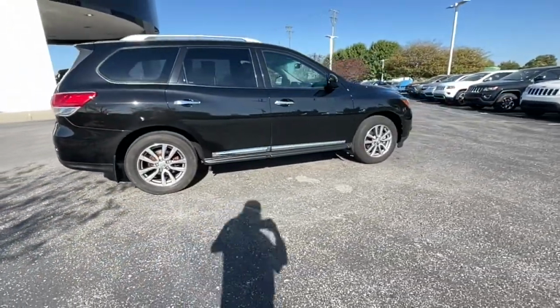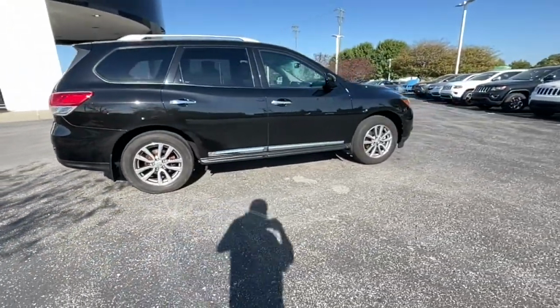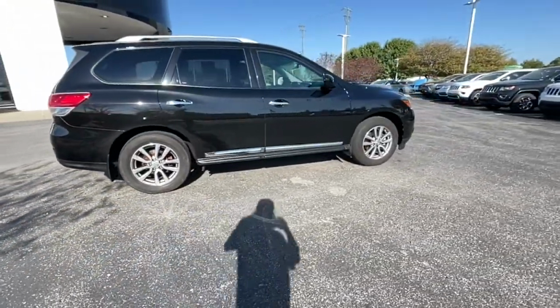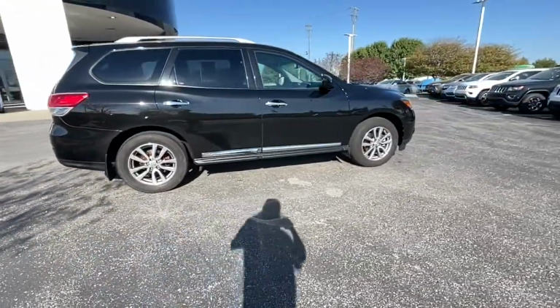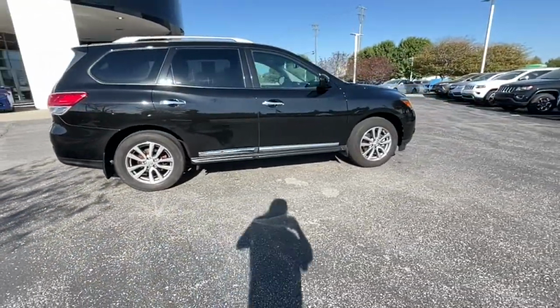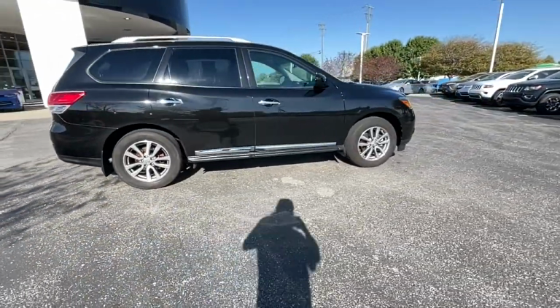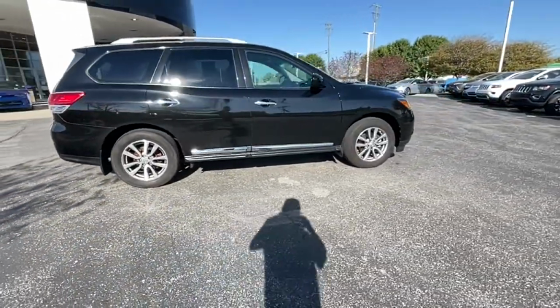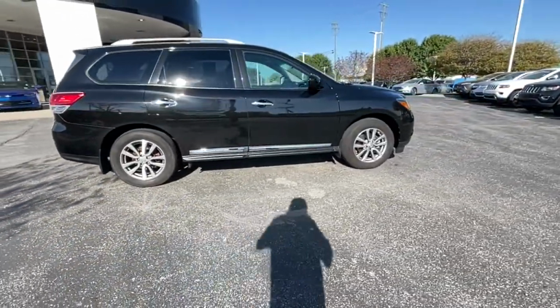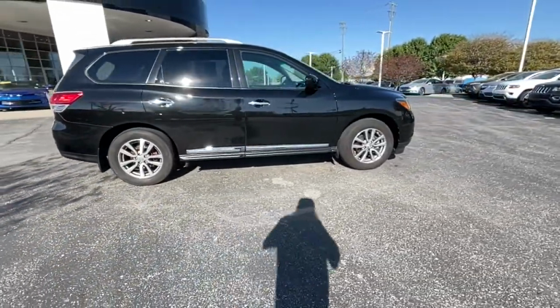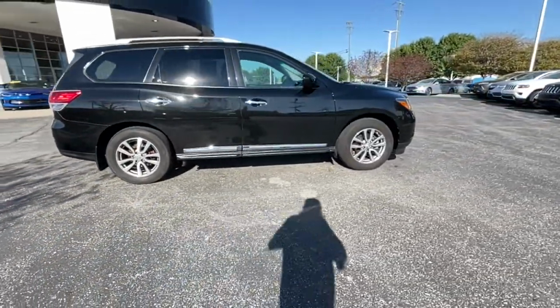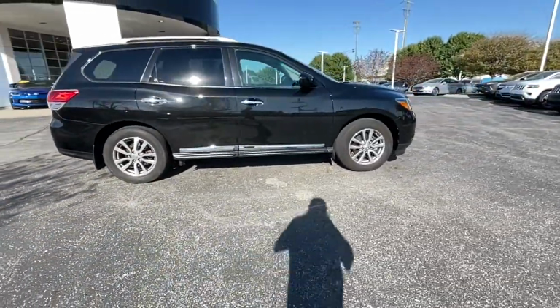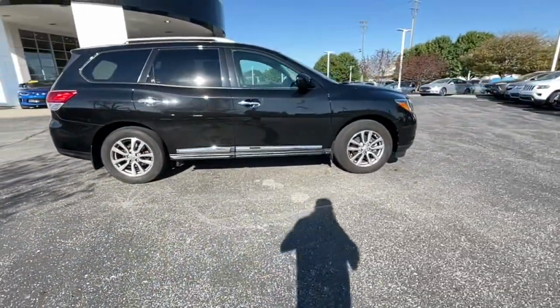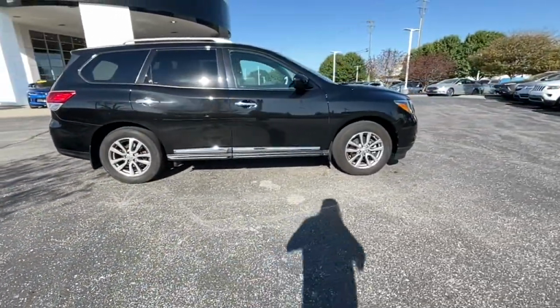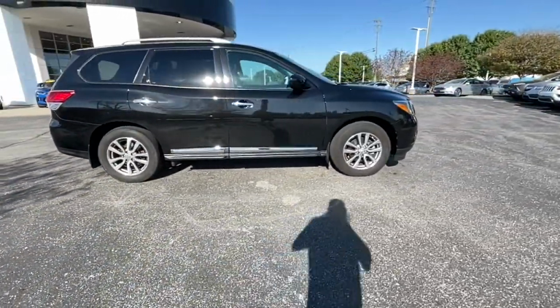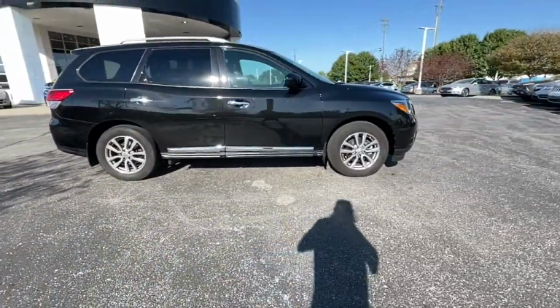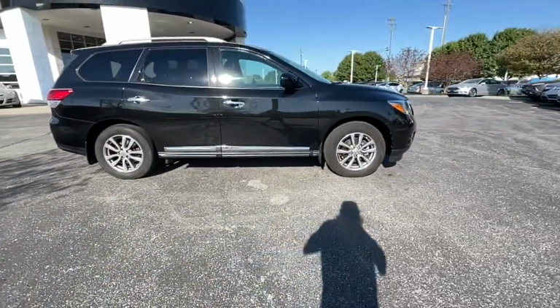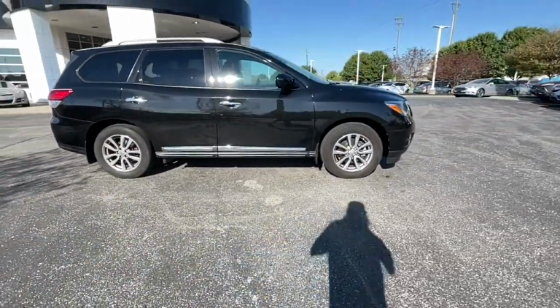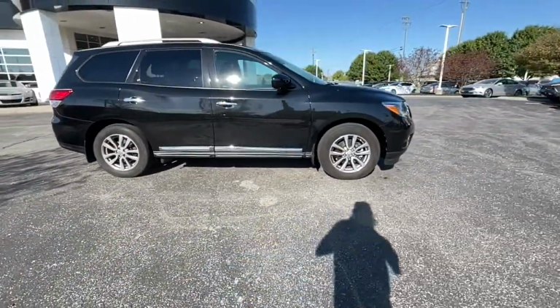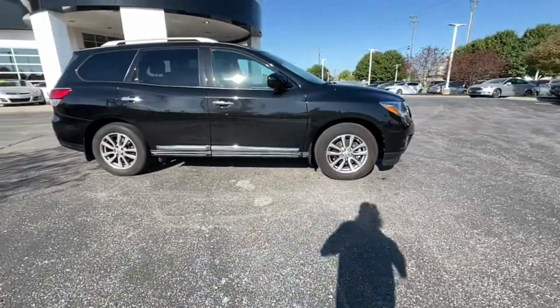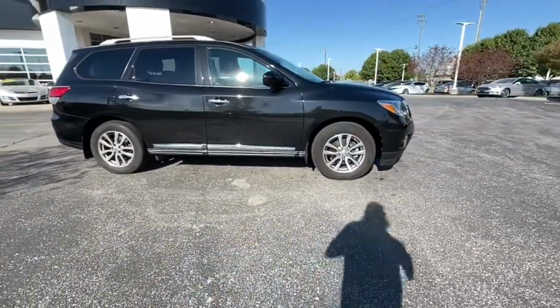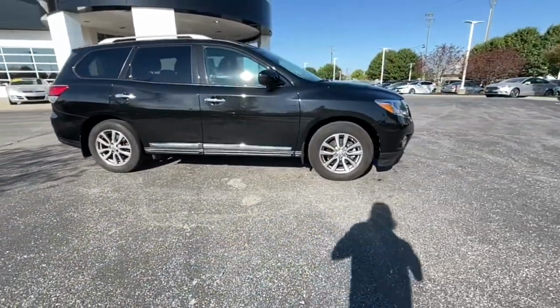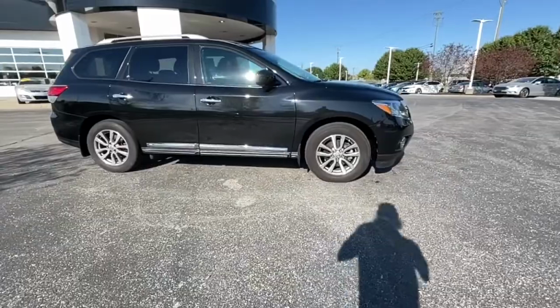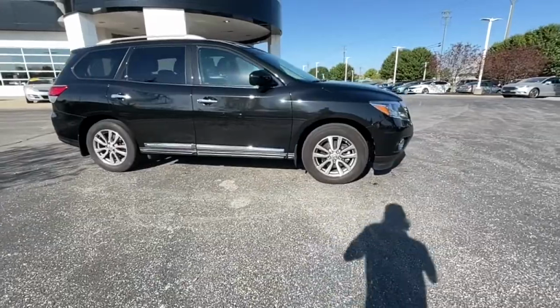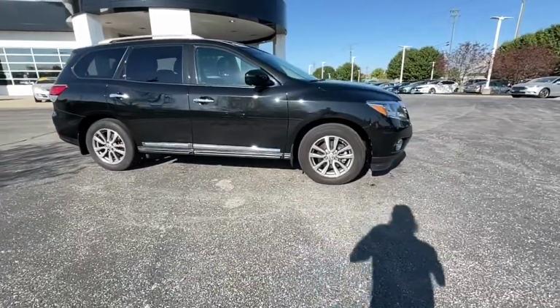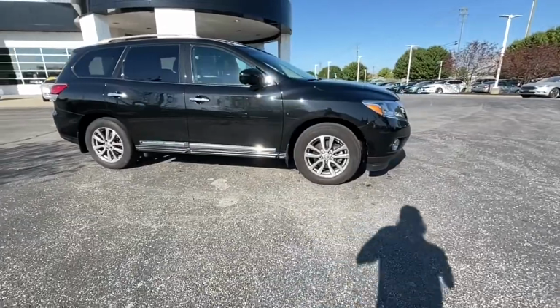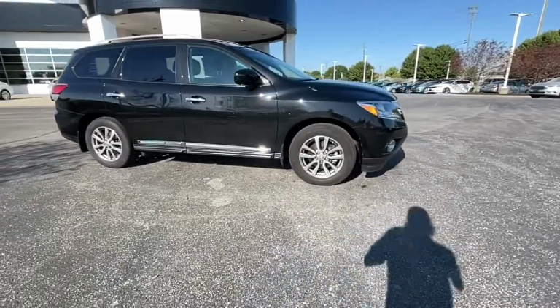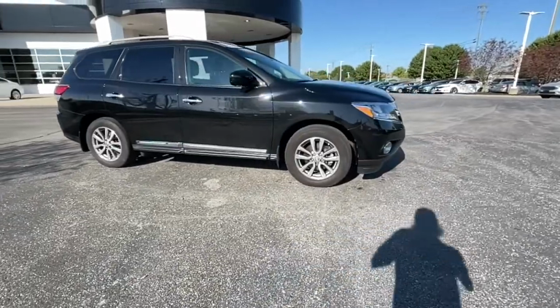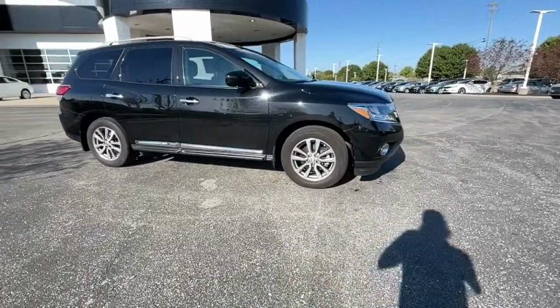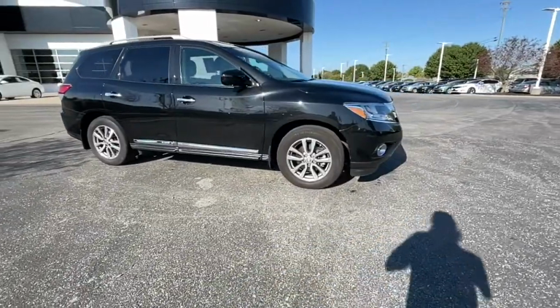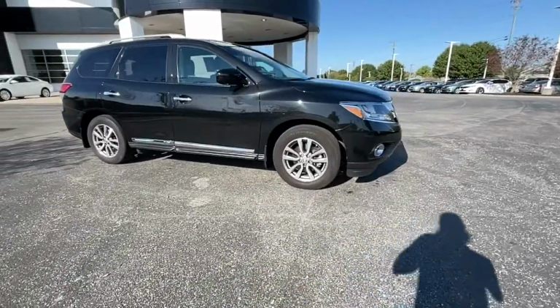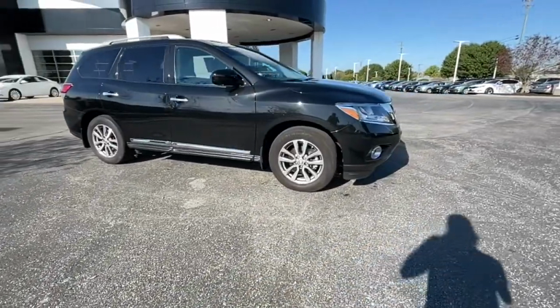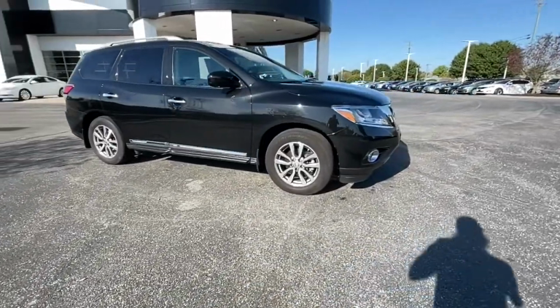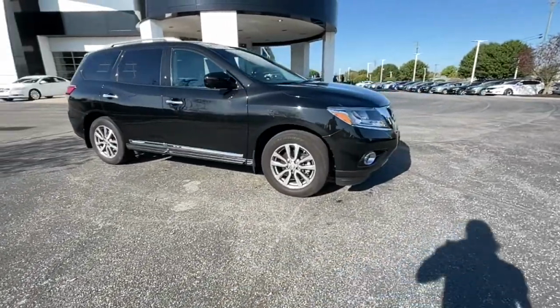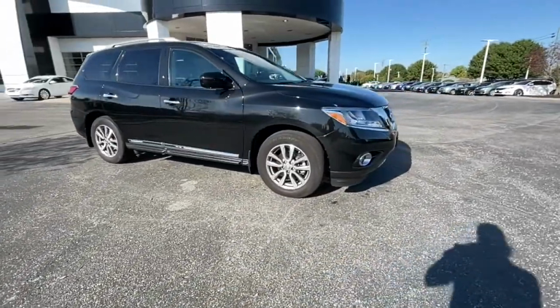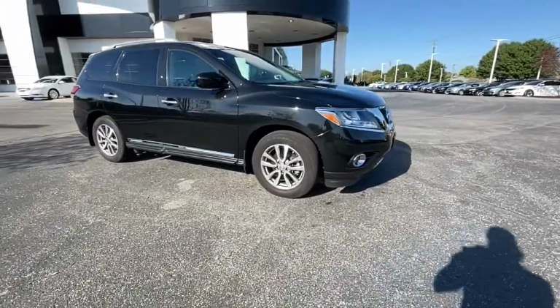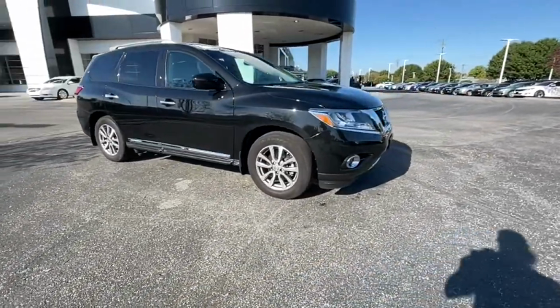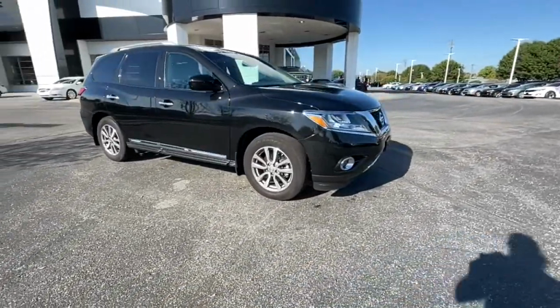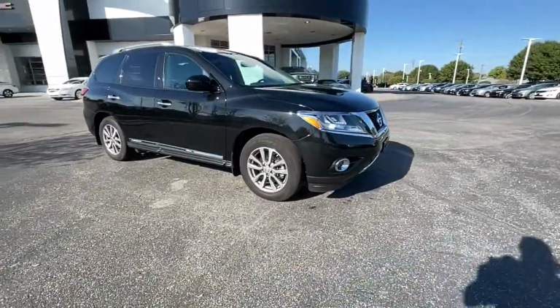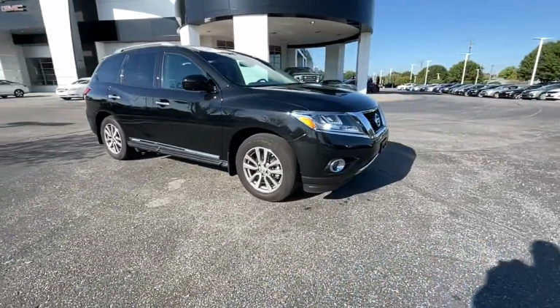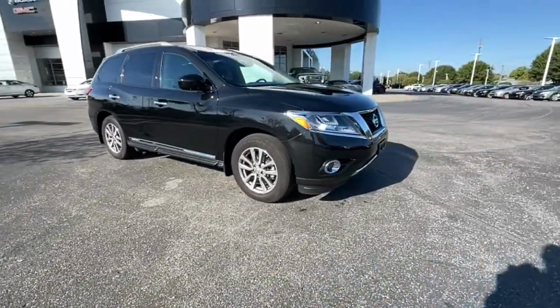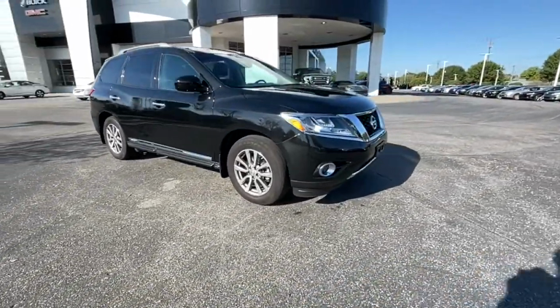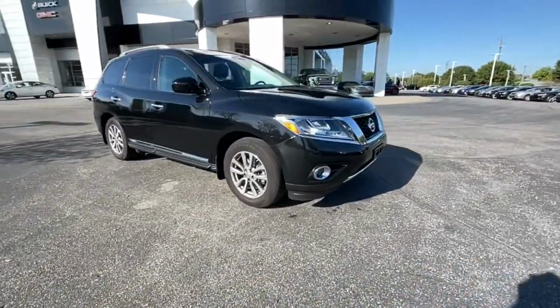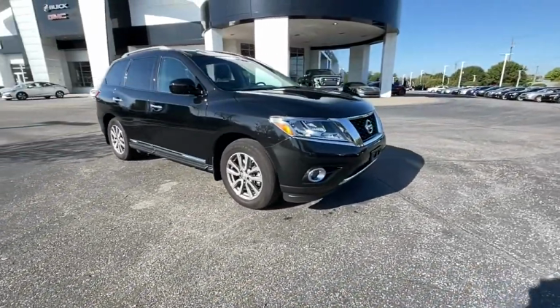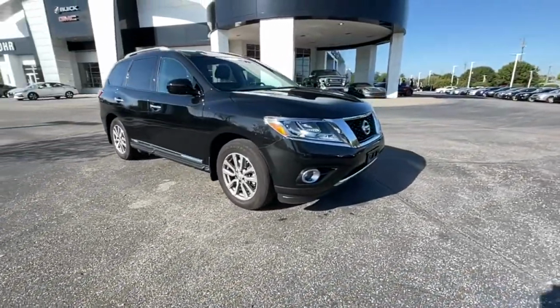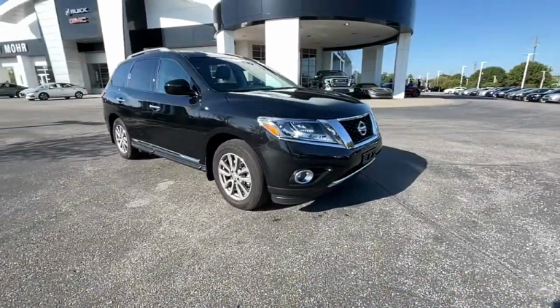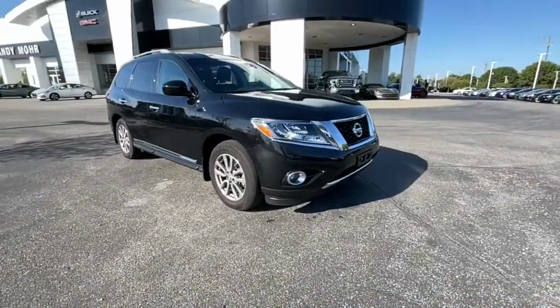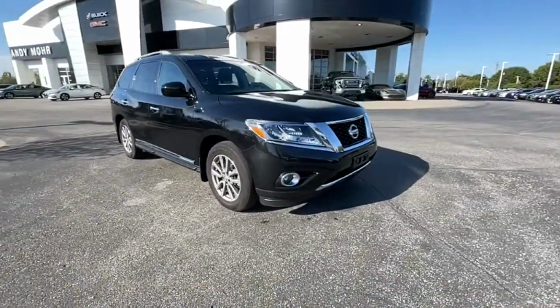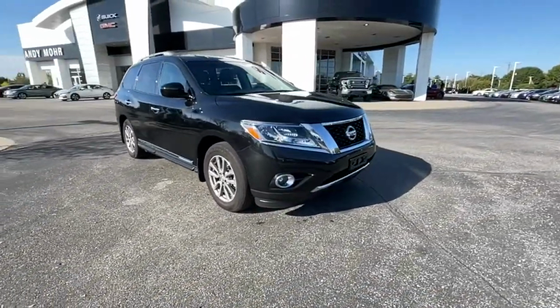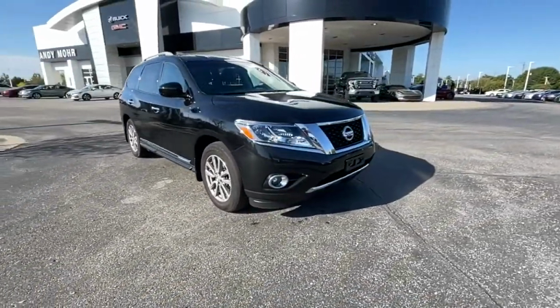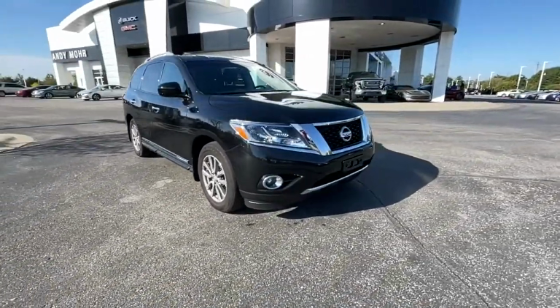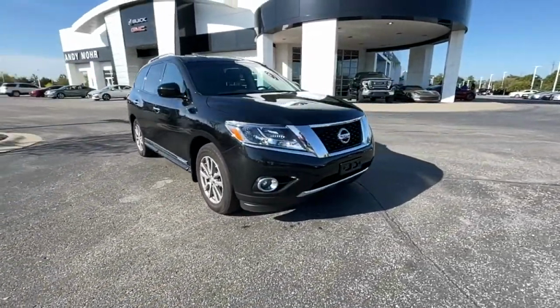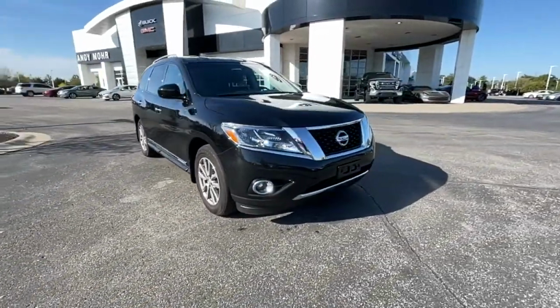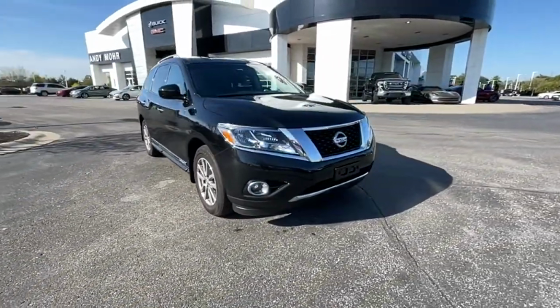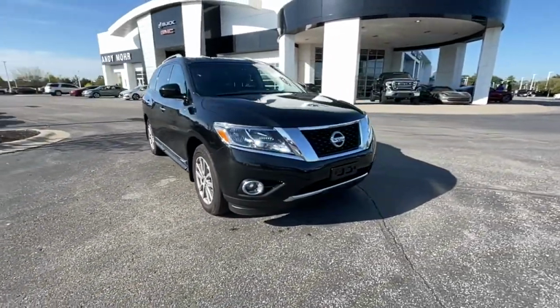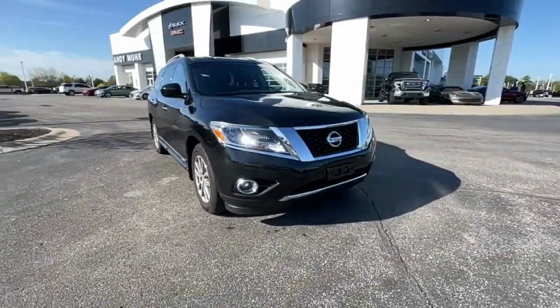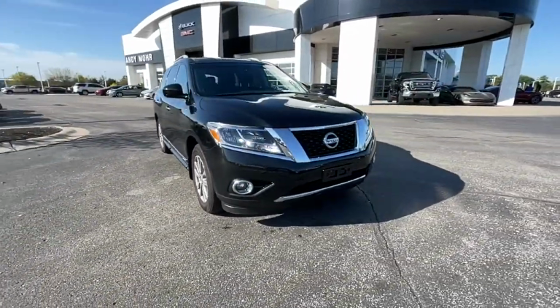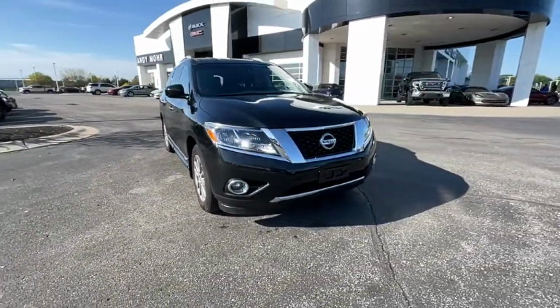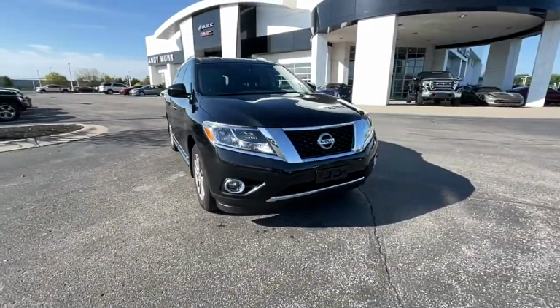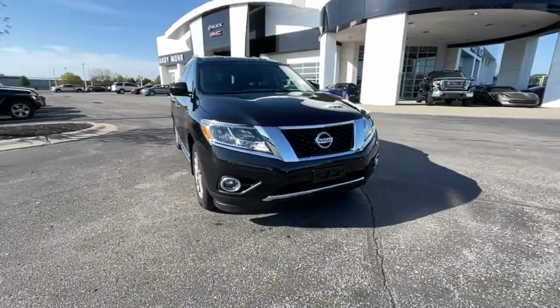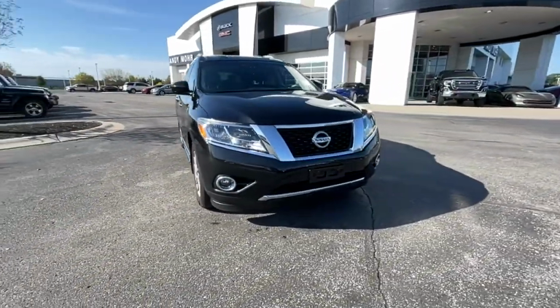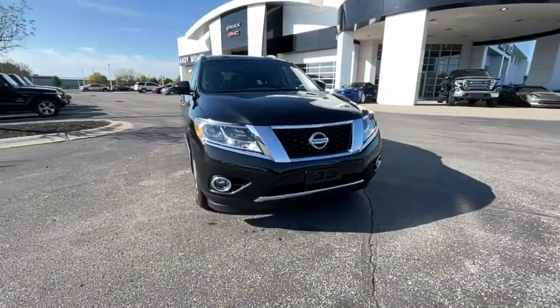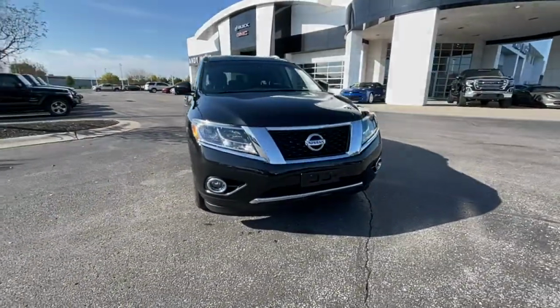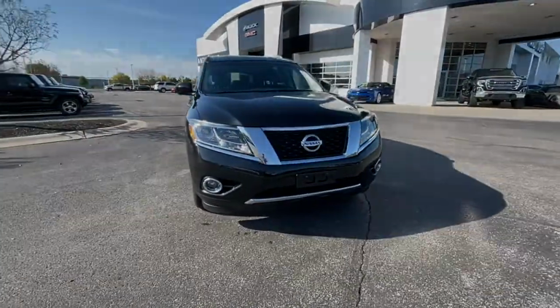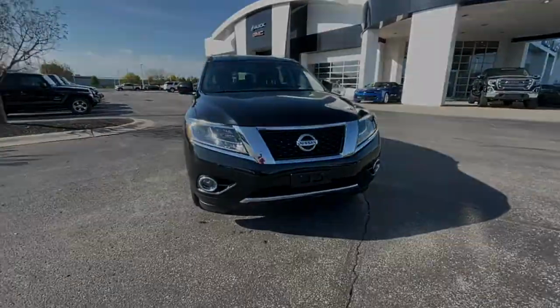These are just some of the great options this vehicle comes with: power liftgate, electronic stability control, seat memory.